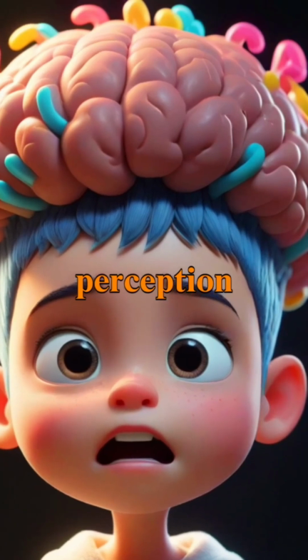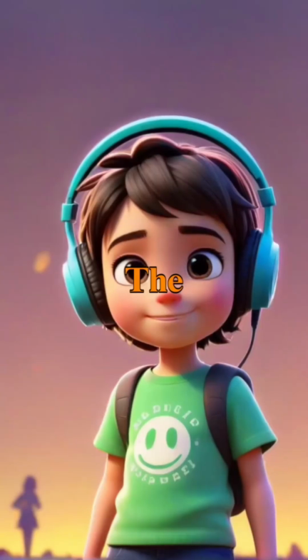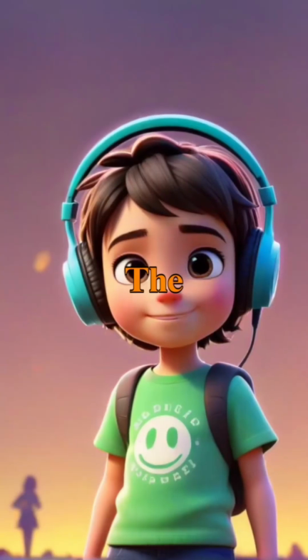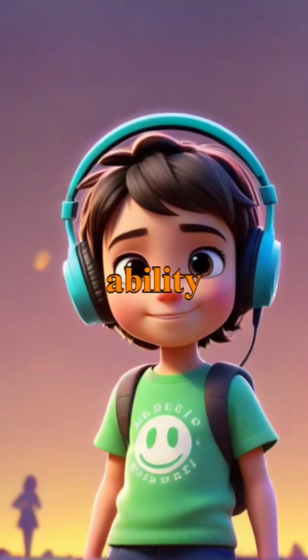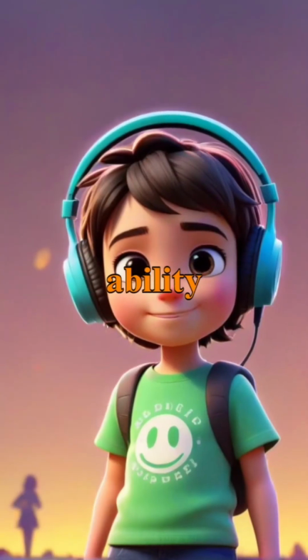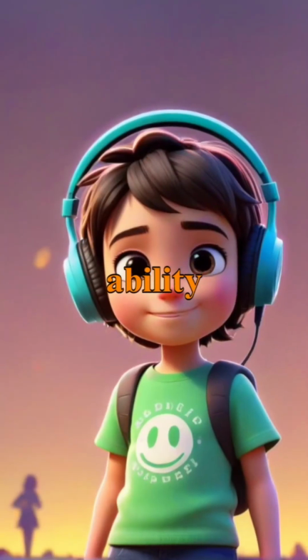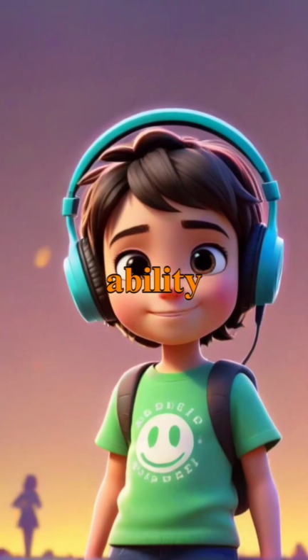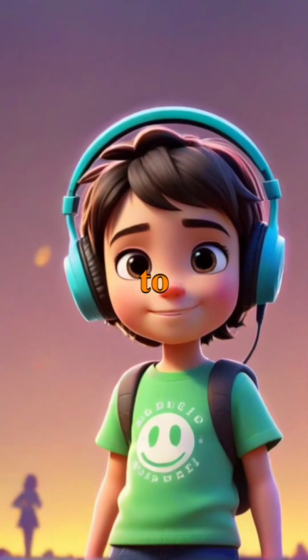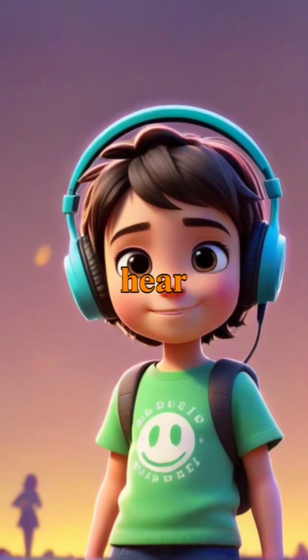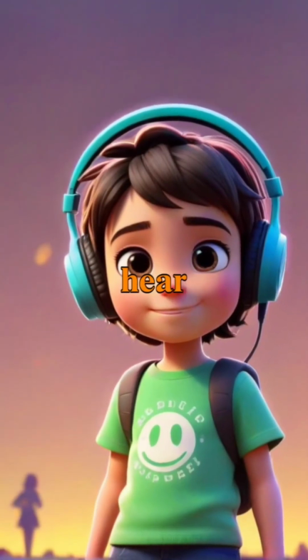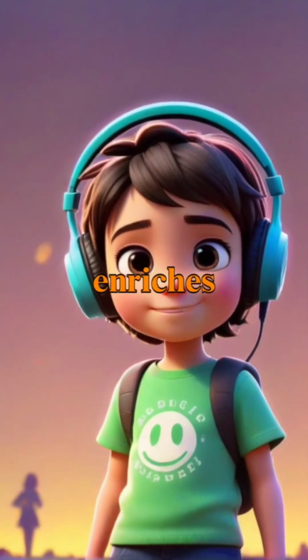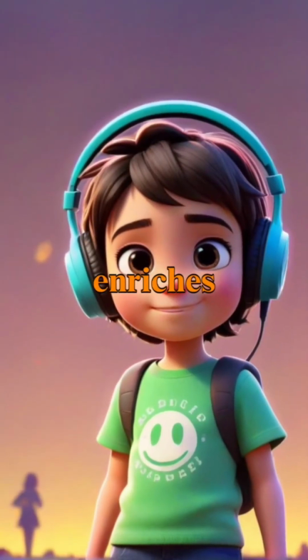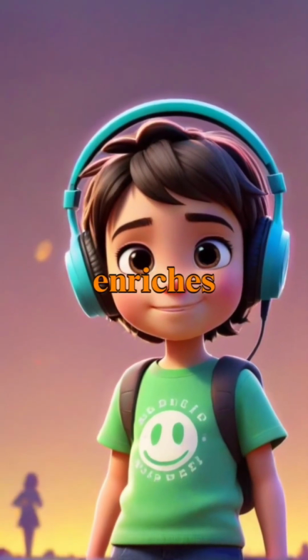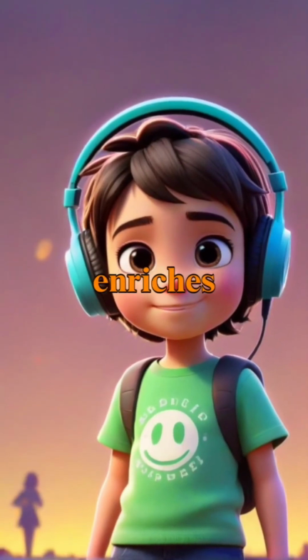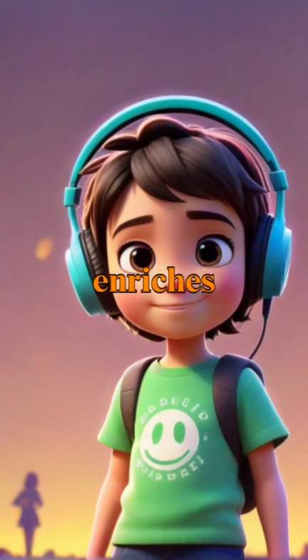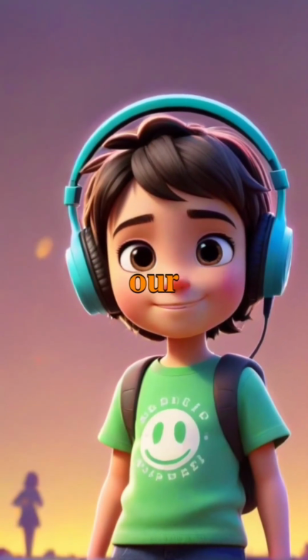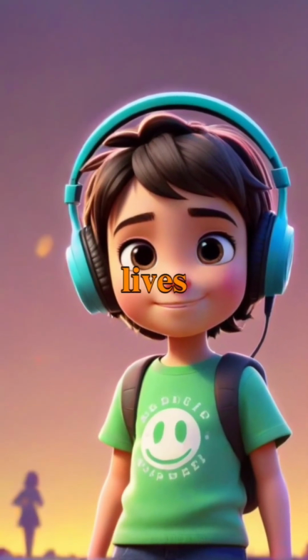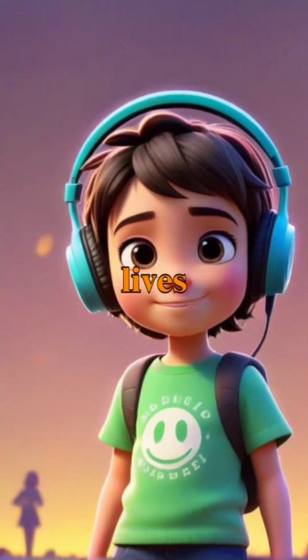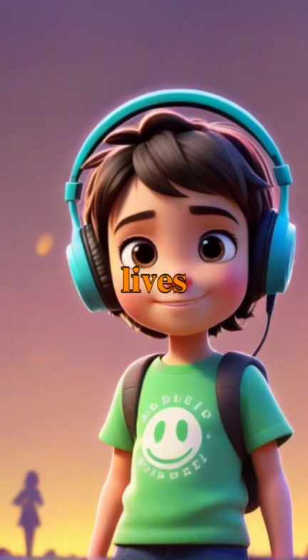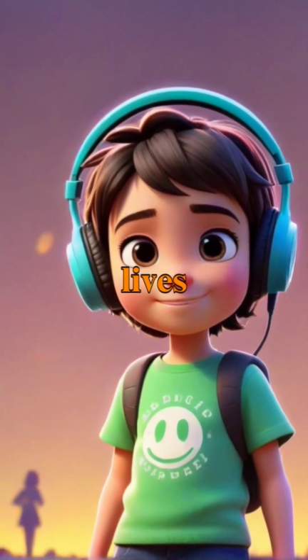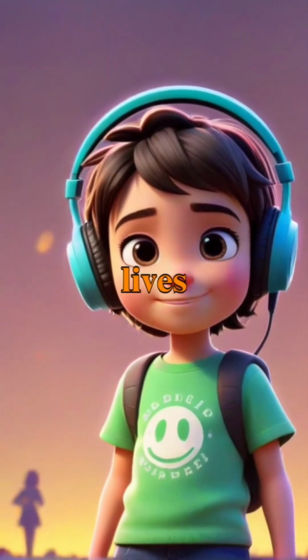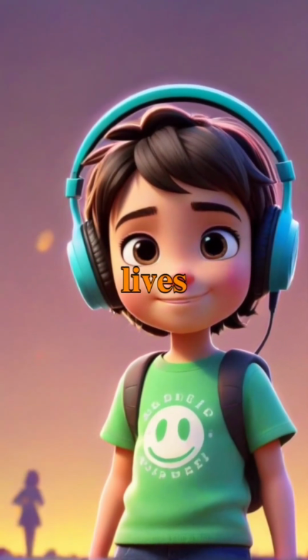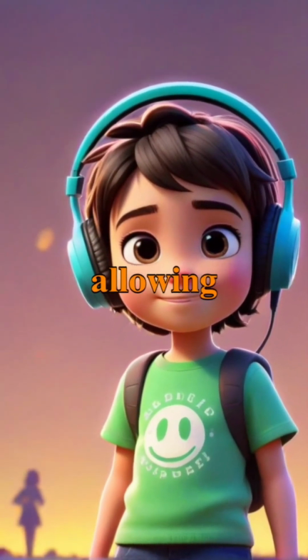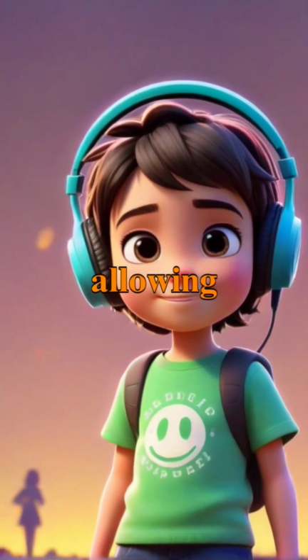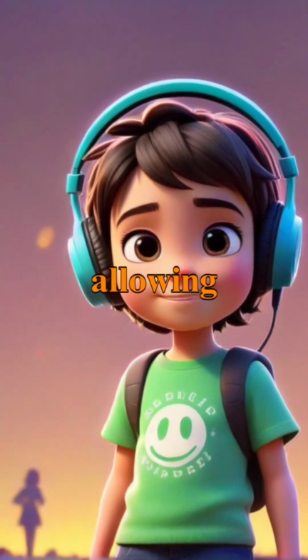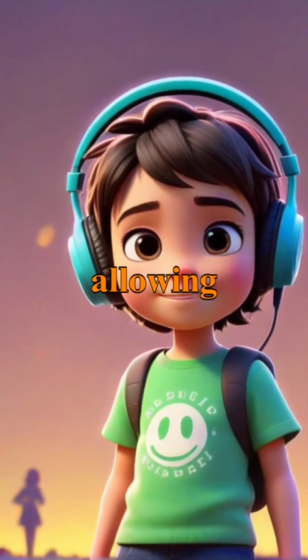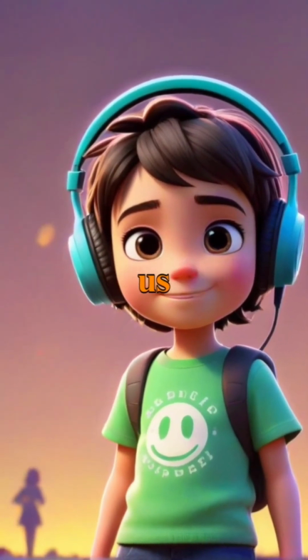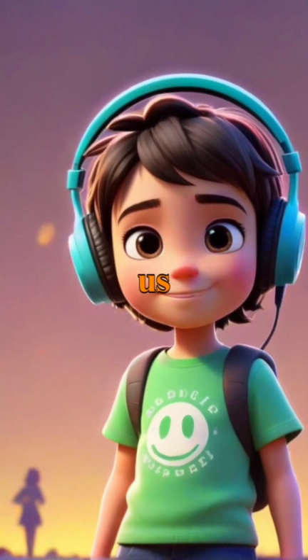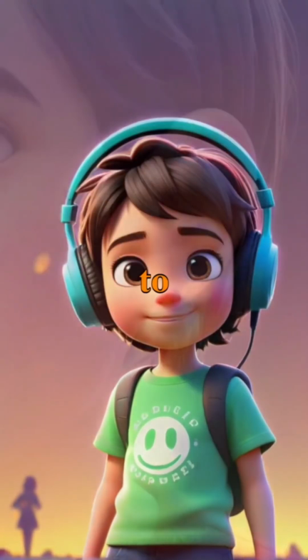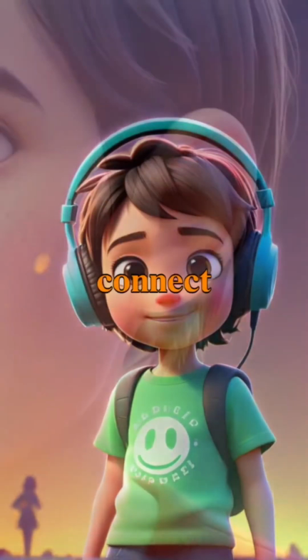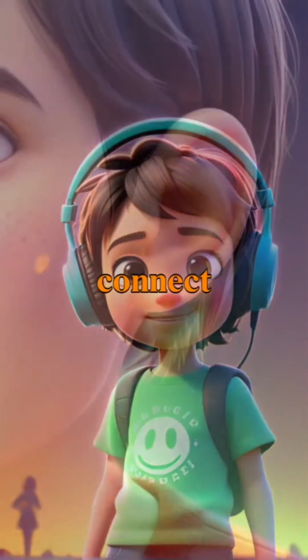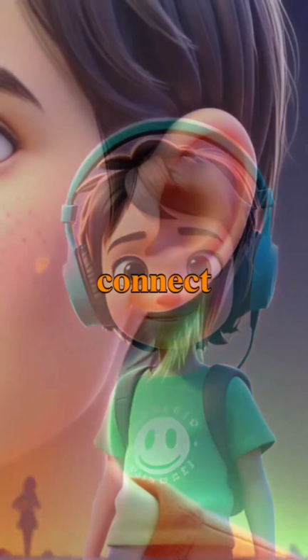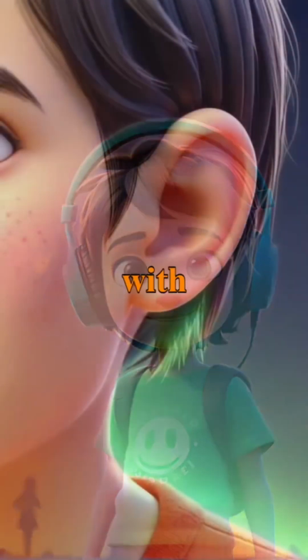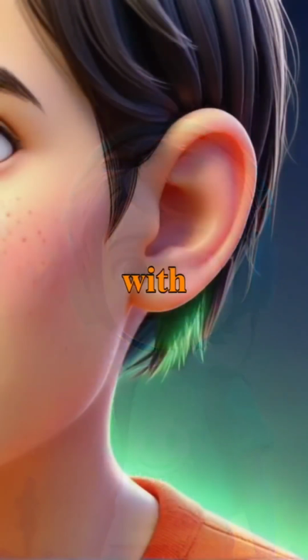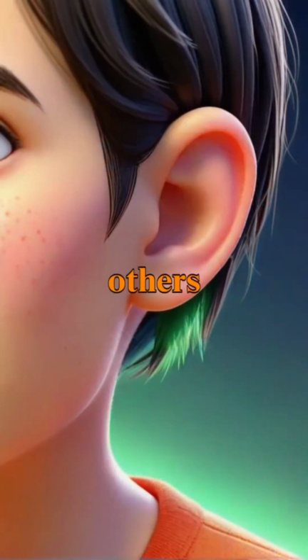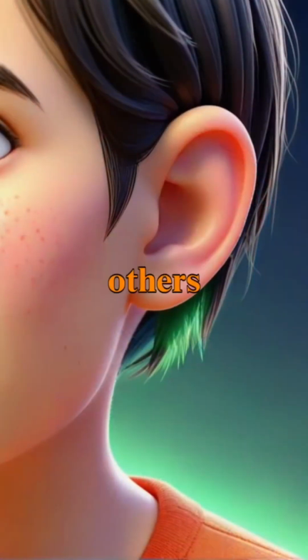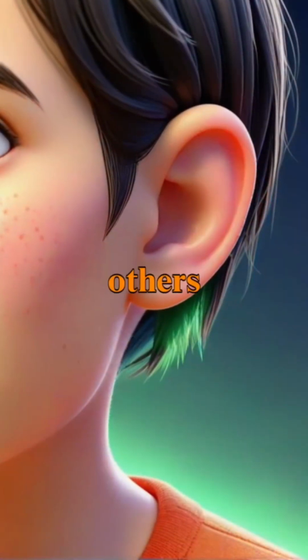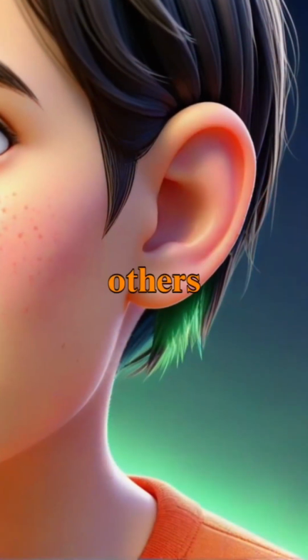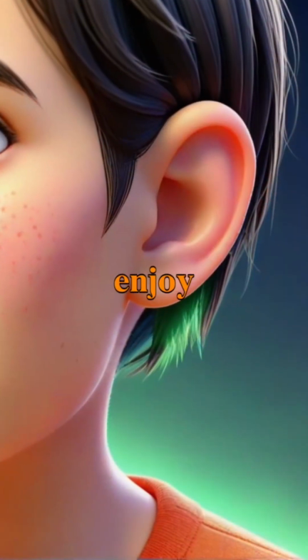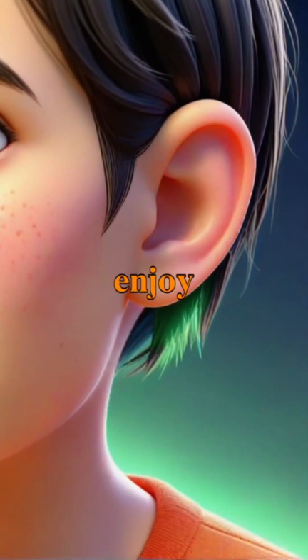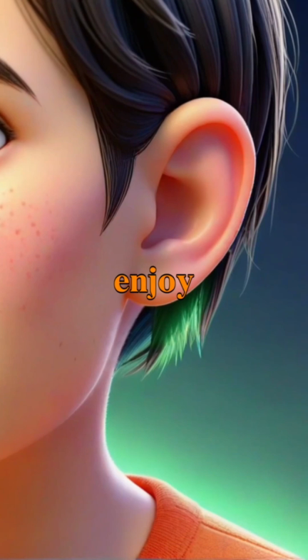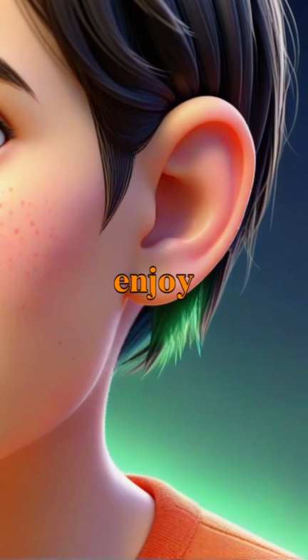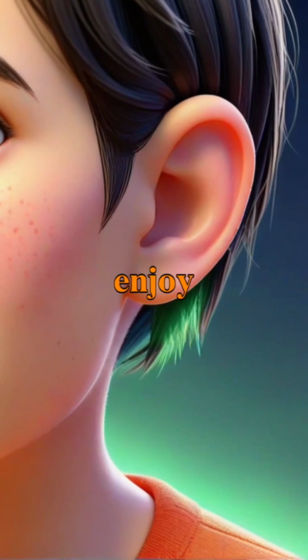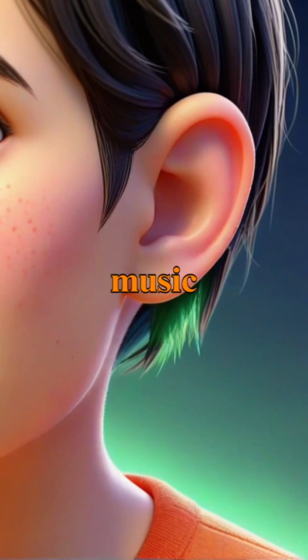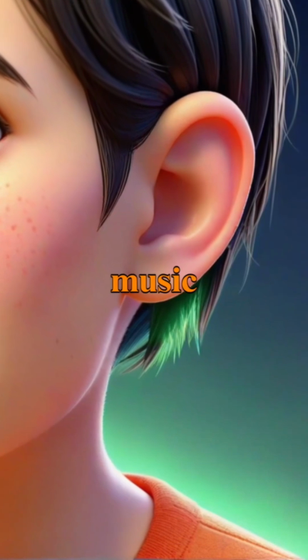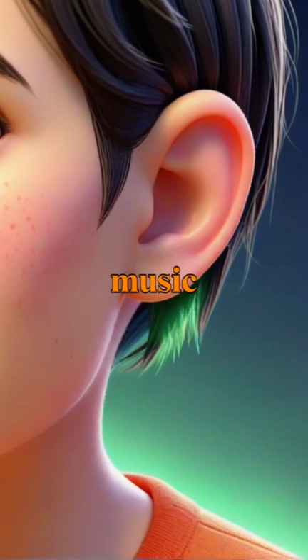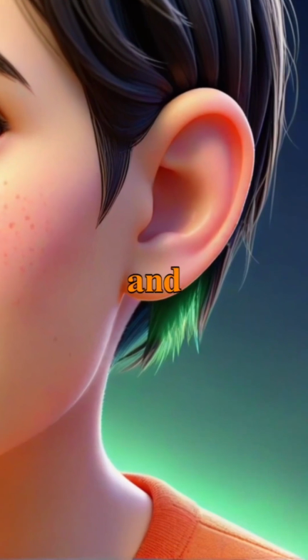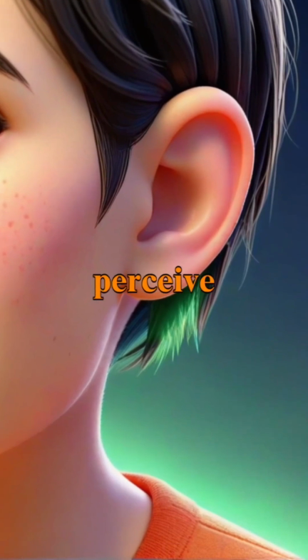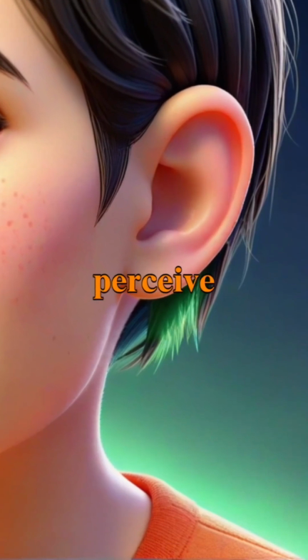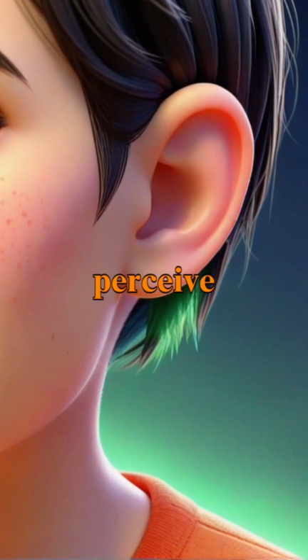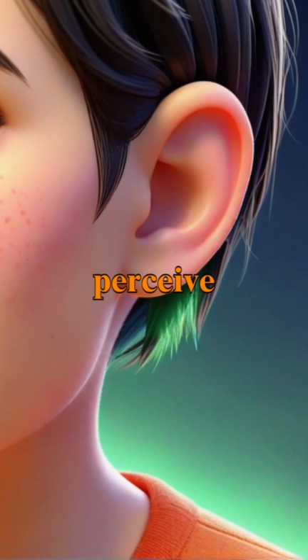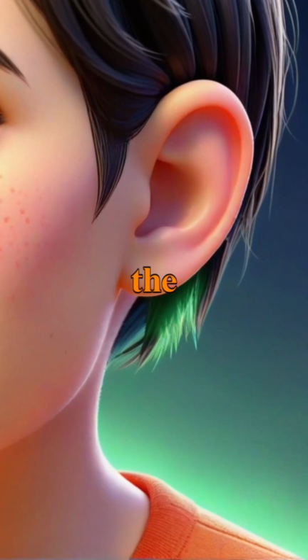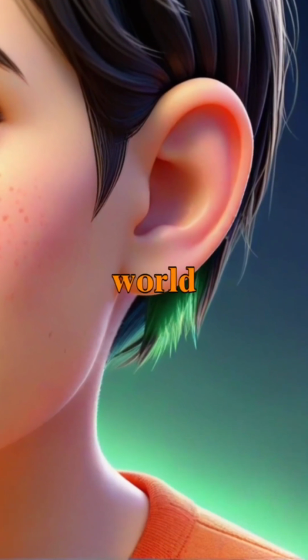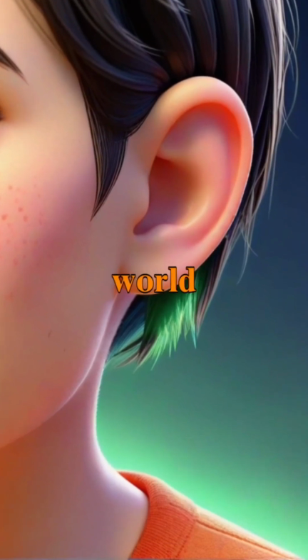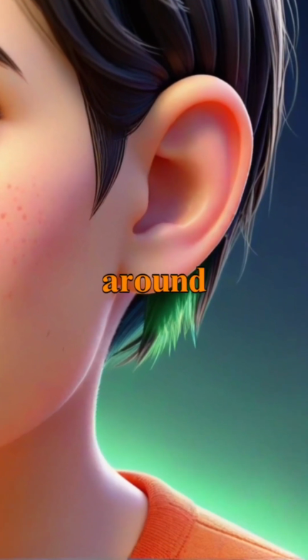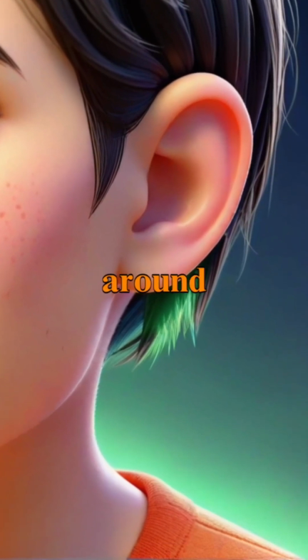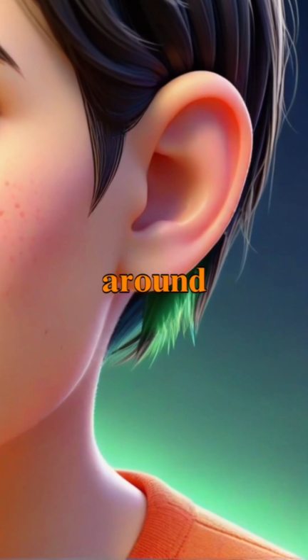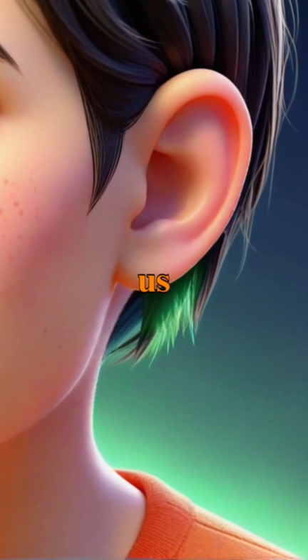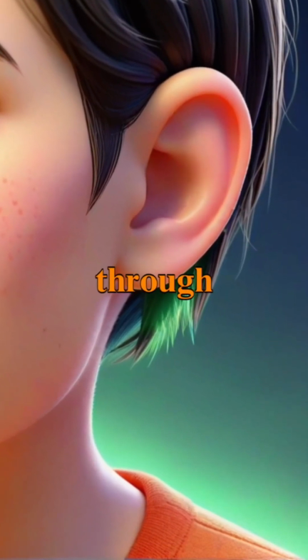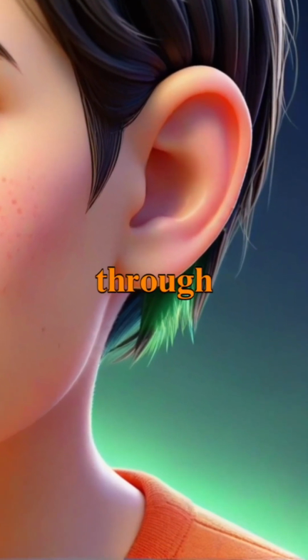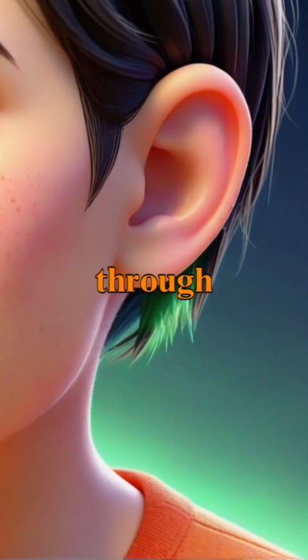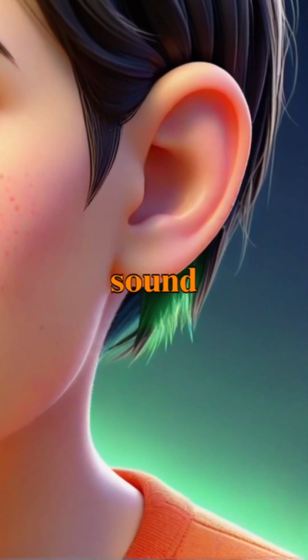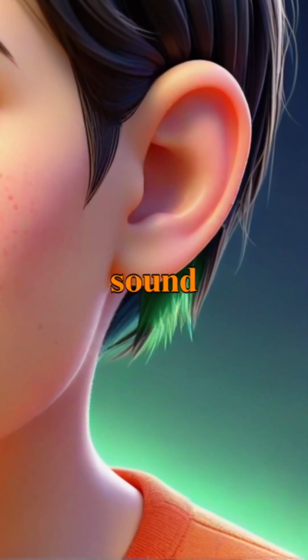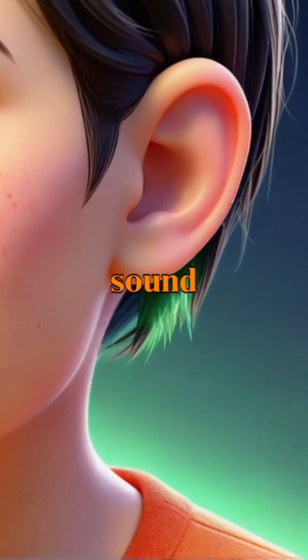The ability to hear enriches our lives, allowing us to connect with others, enjoy music, and perceive the world around us through sound.